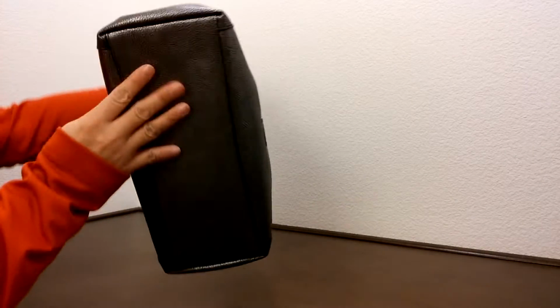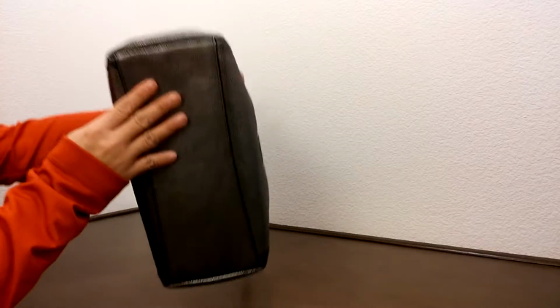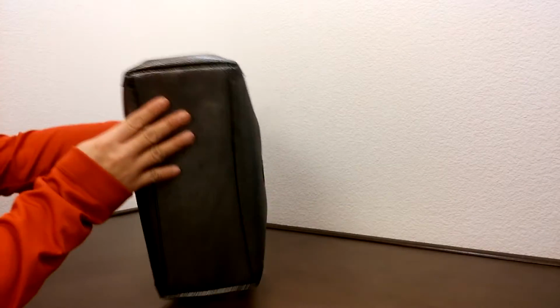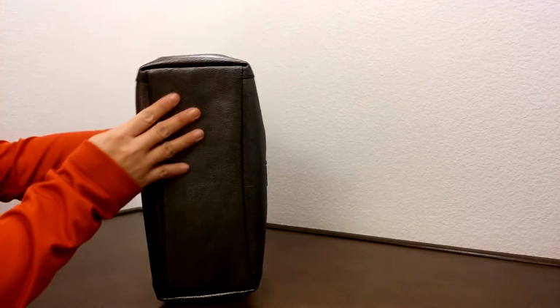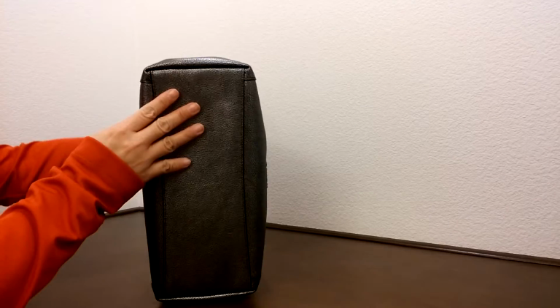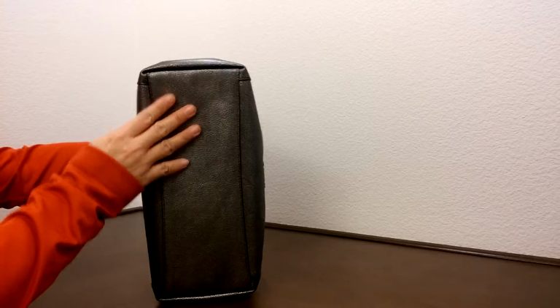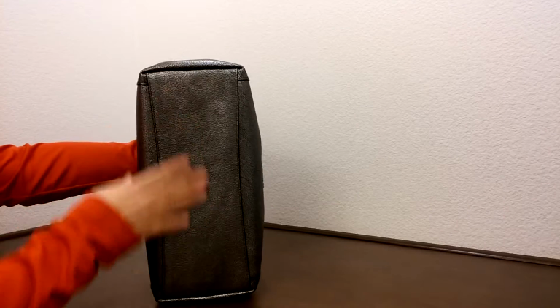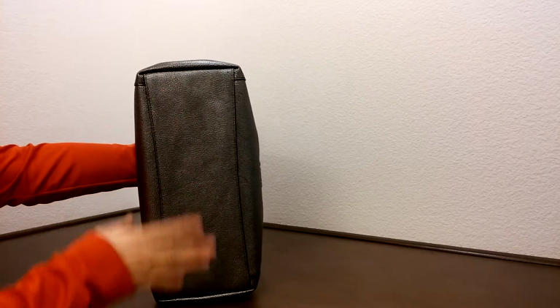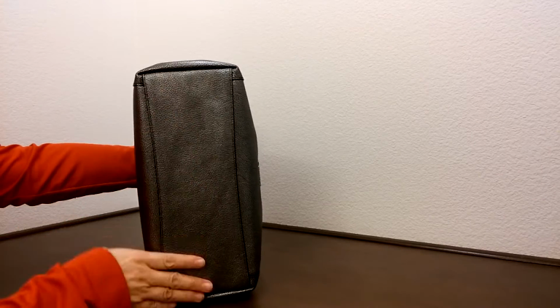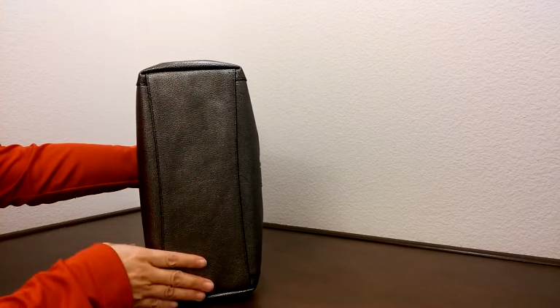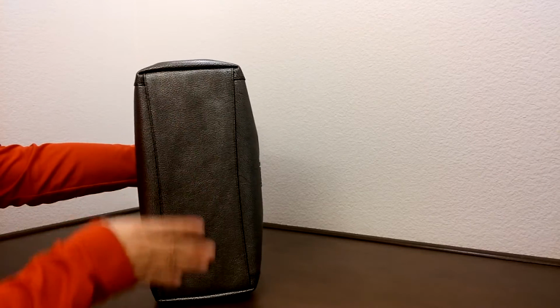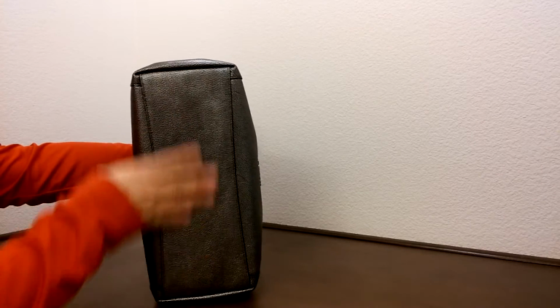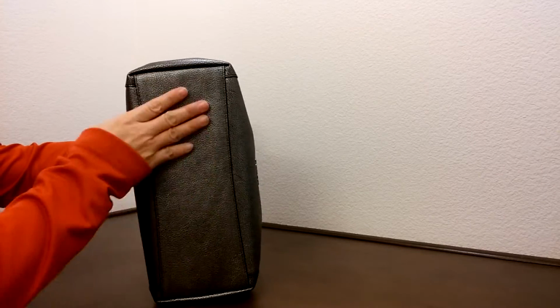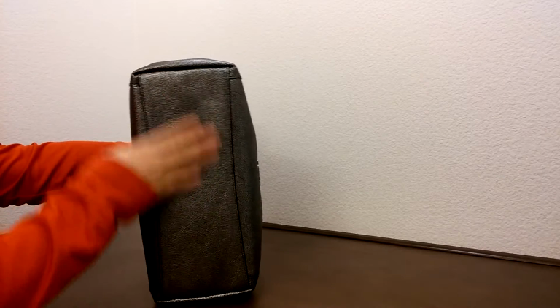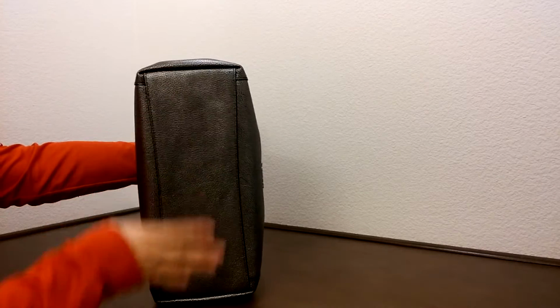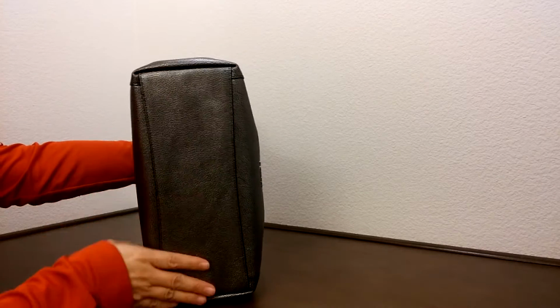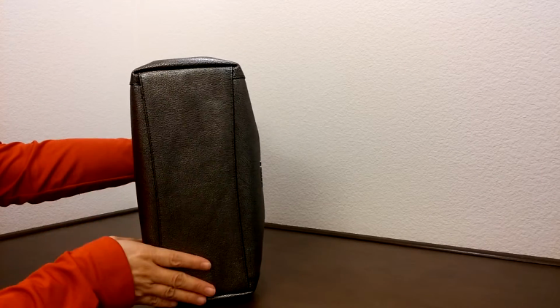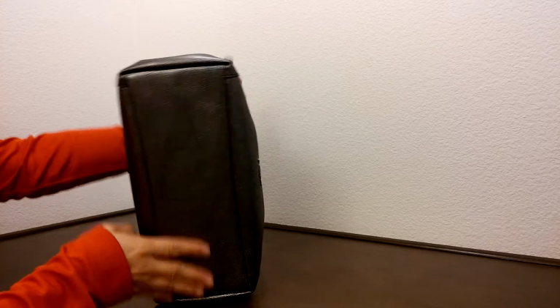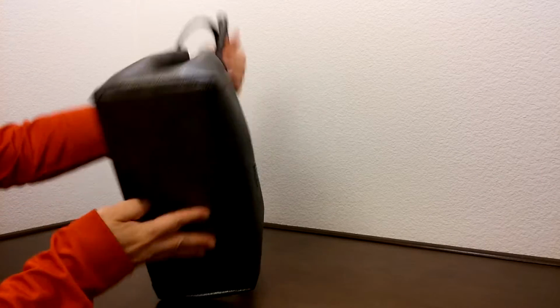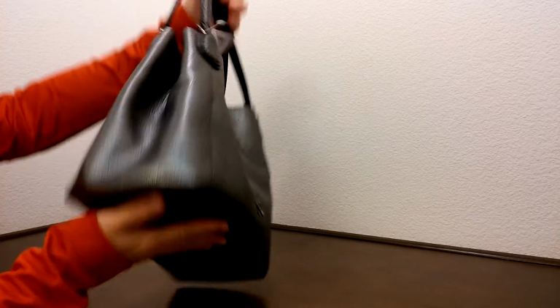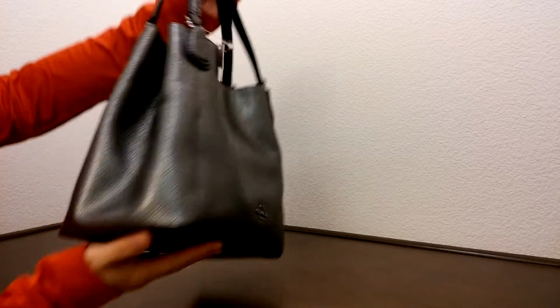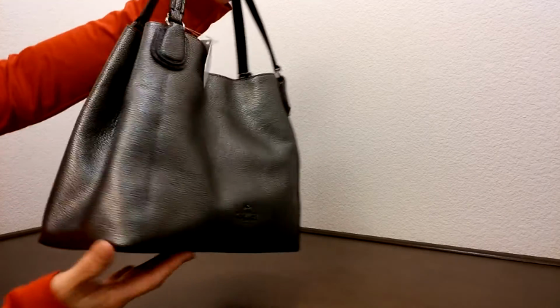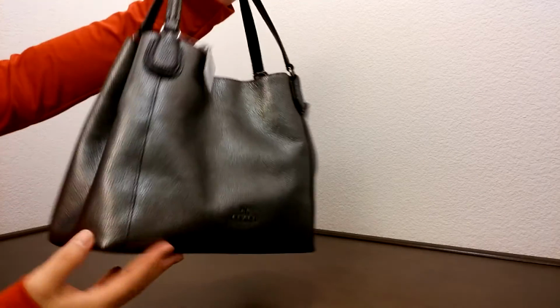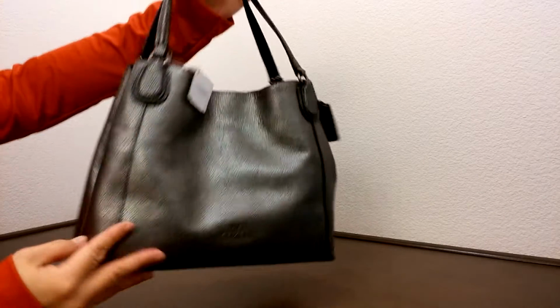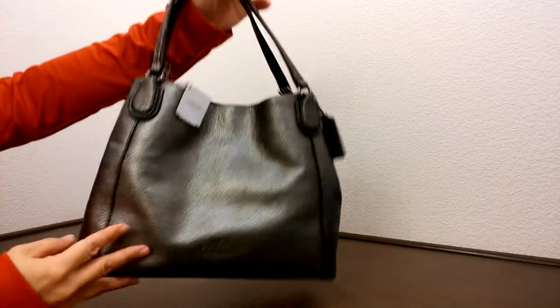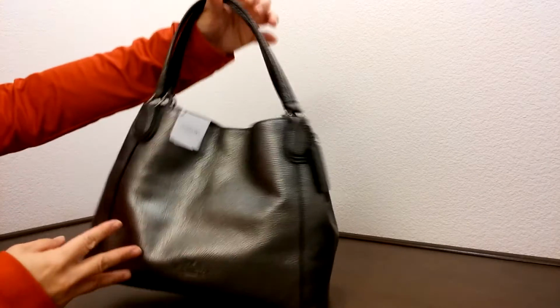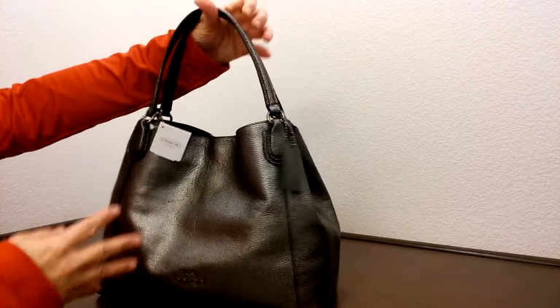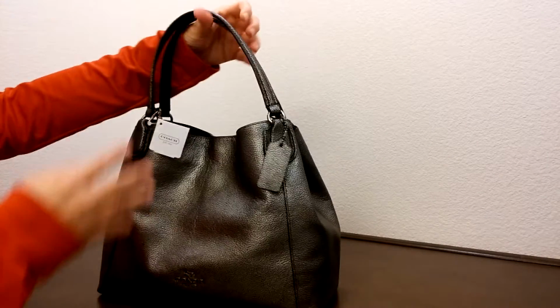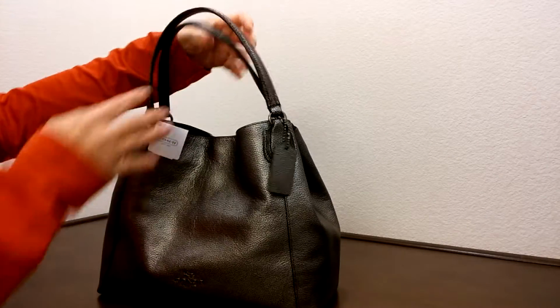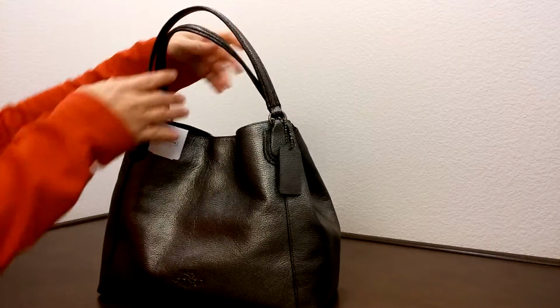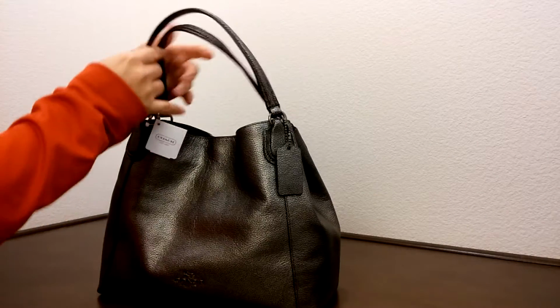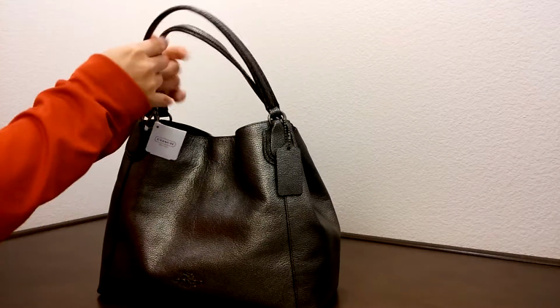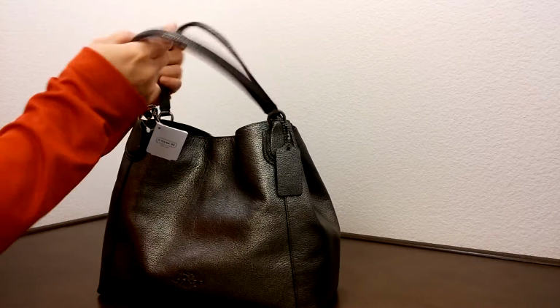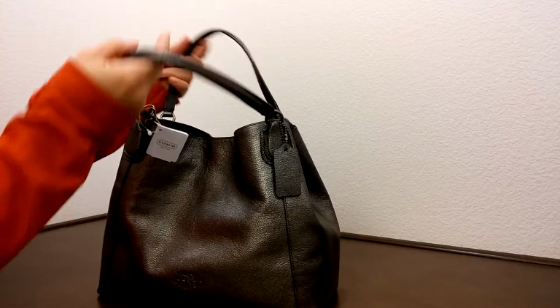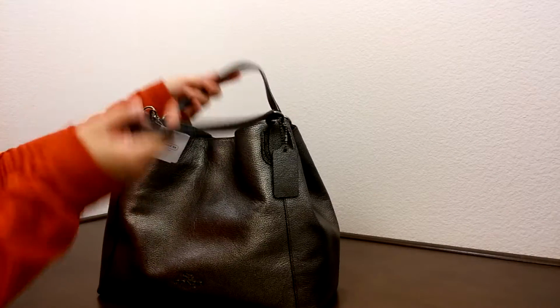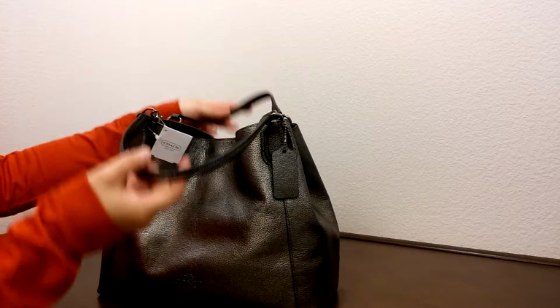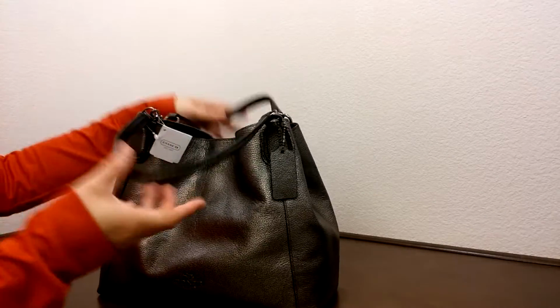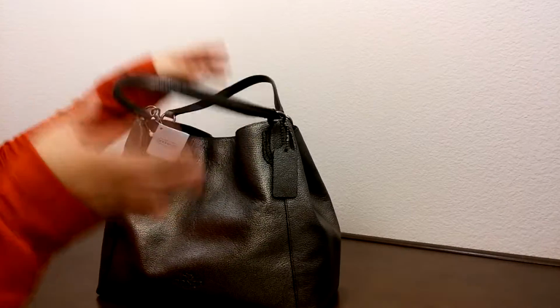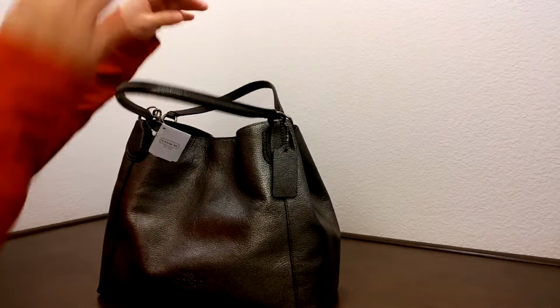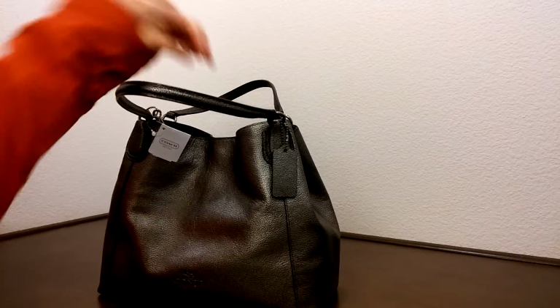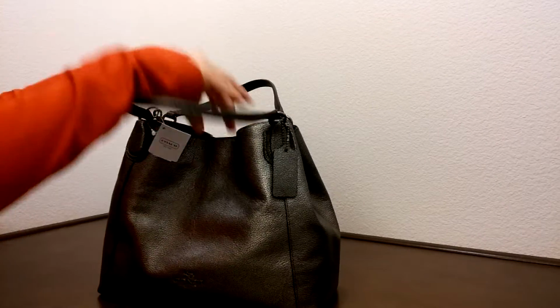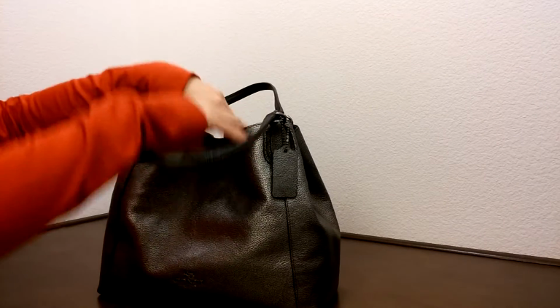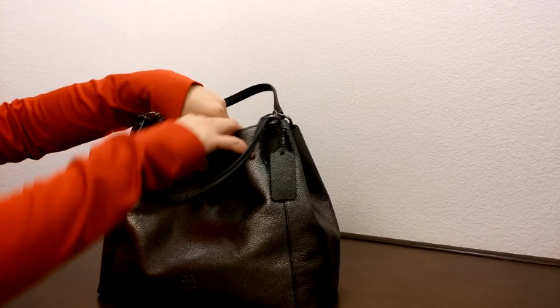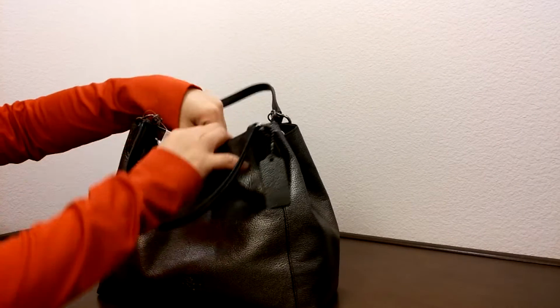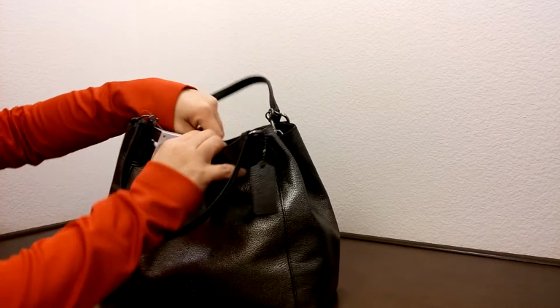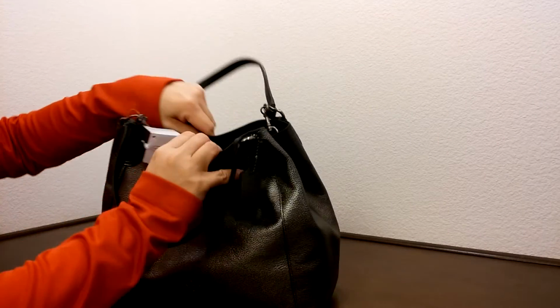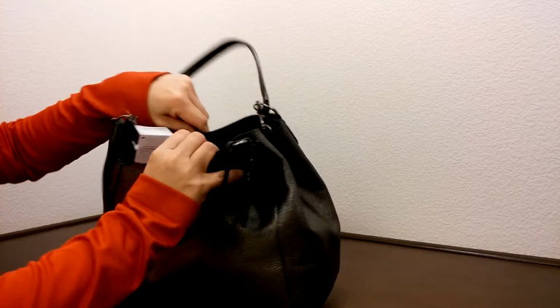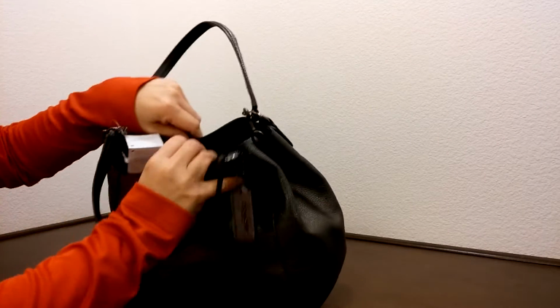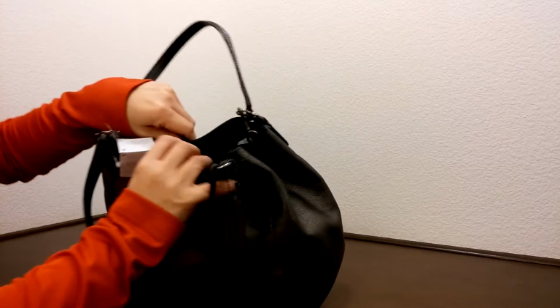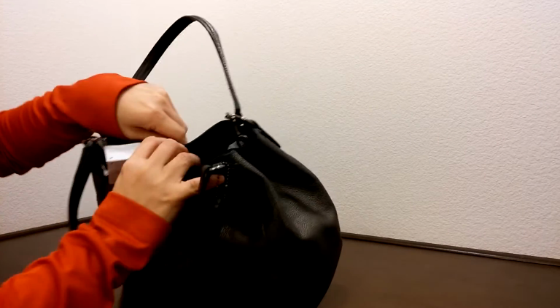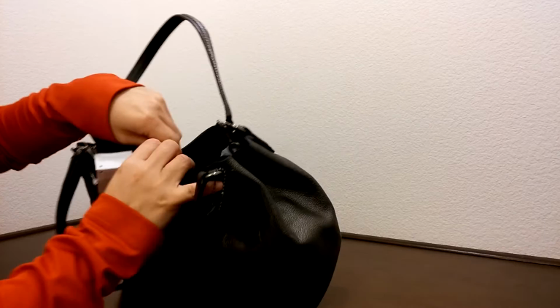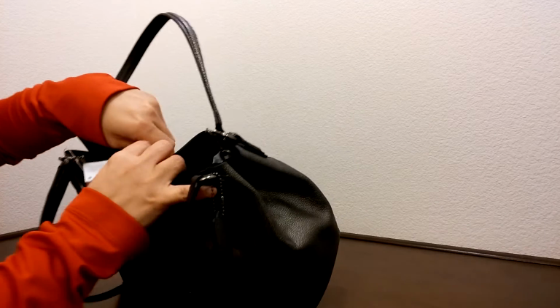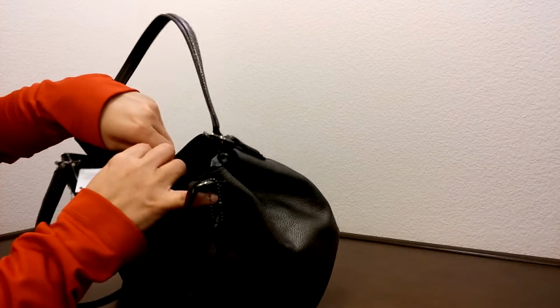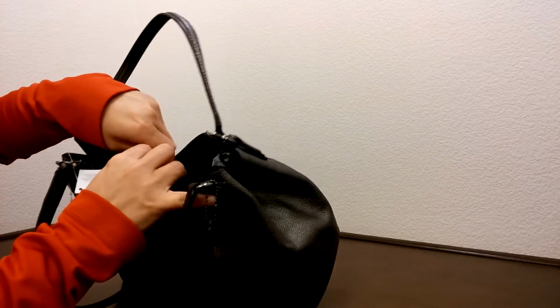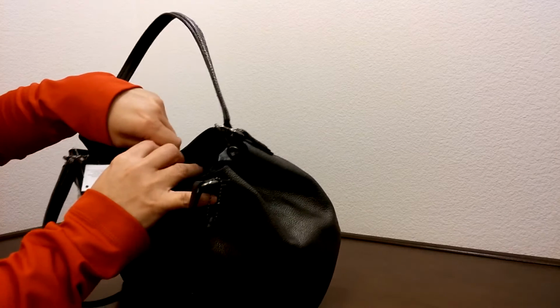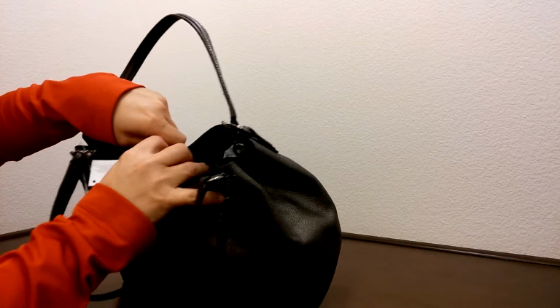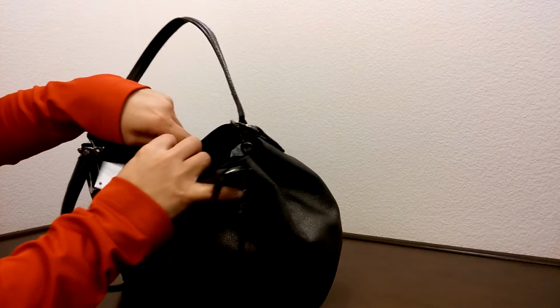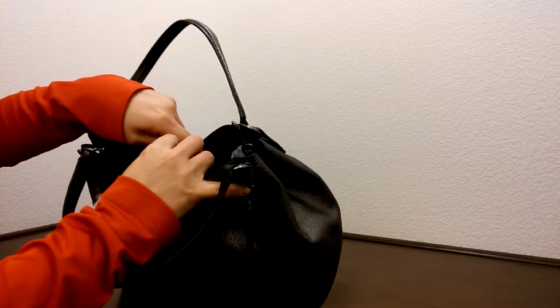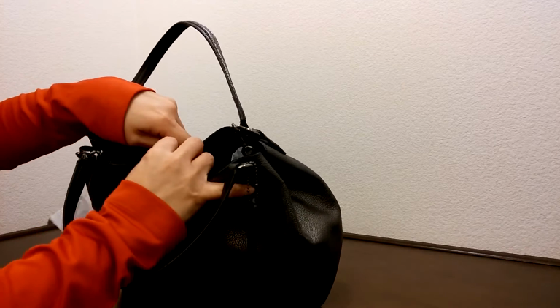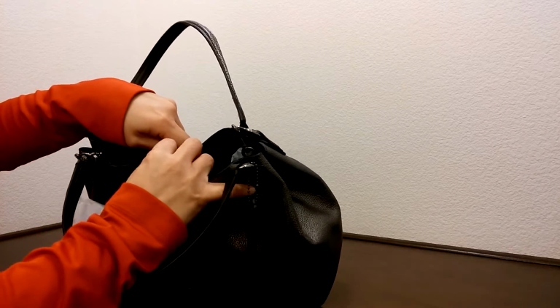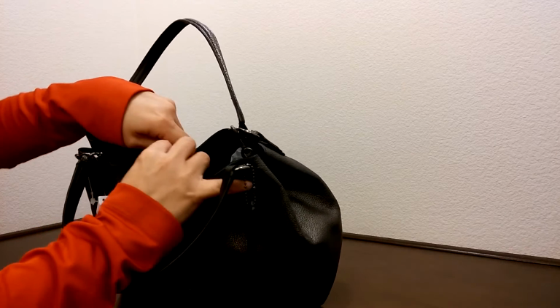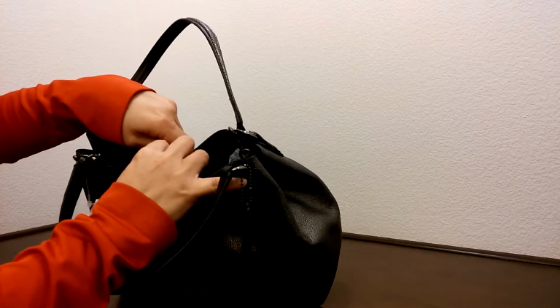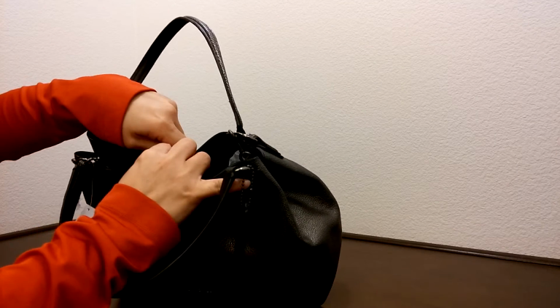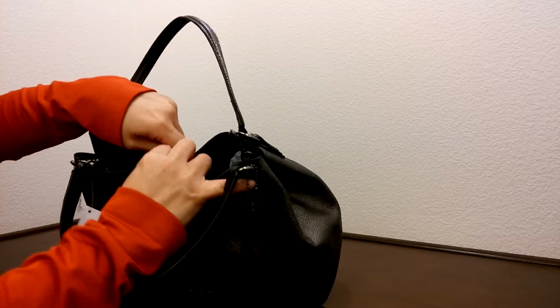And this is the bottom of the bag. Let's look on the inside here — it has a magnetic clasp.